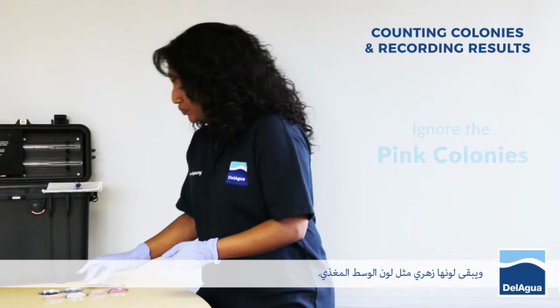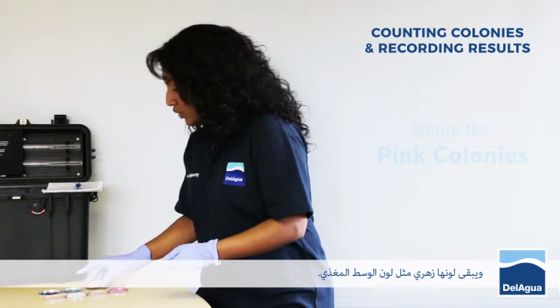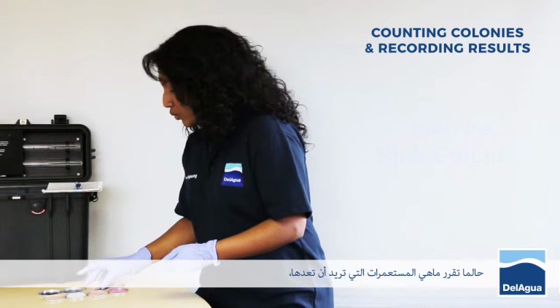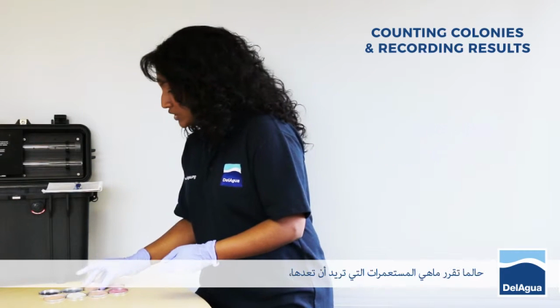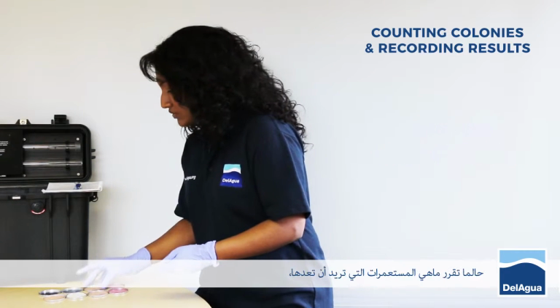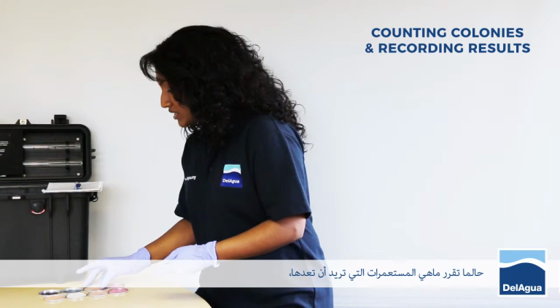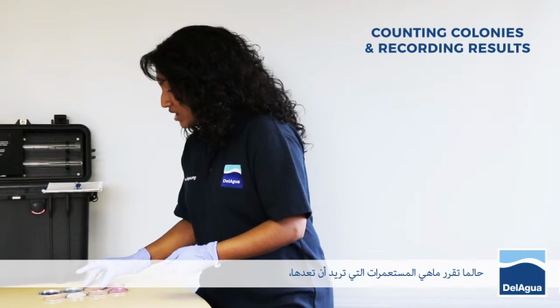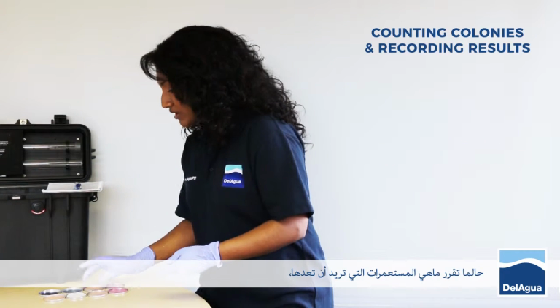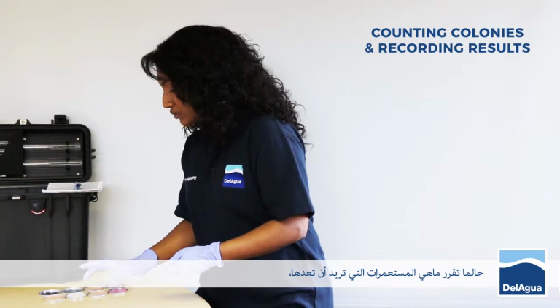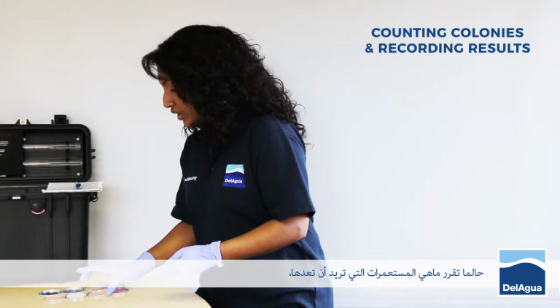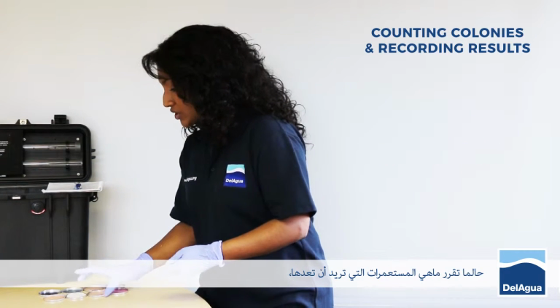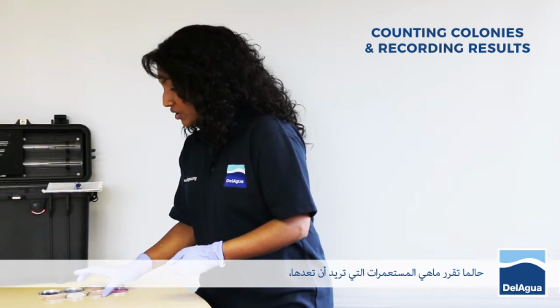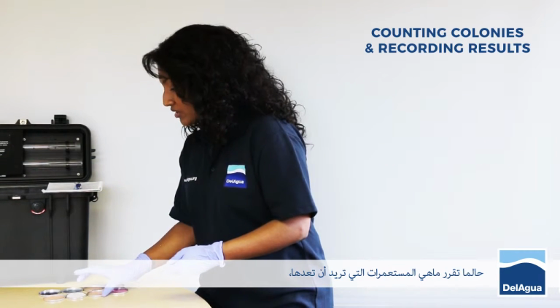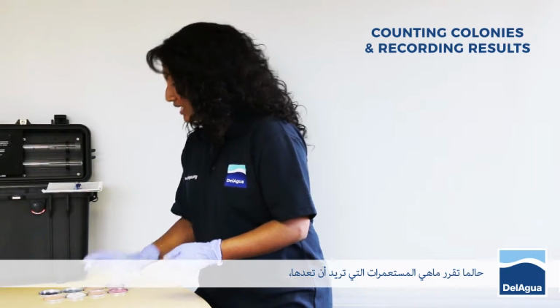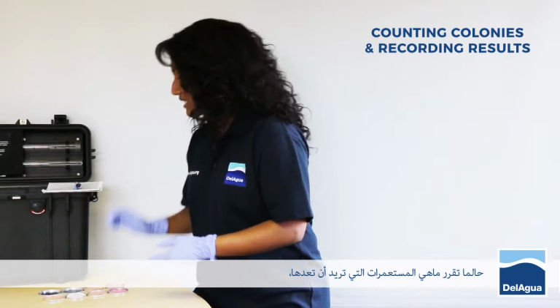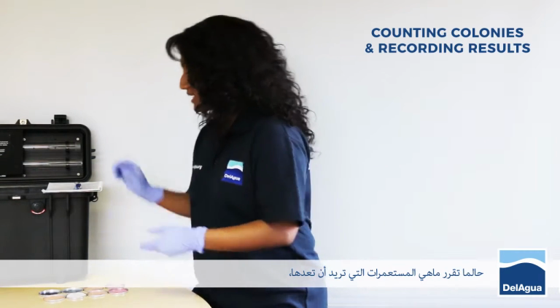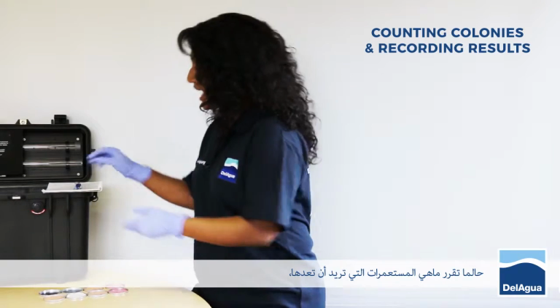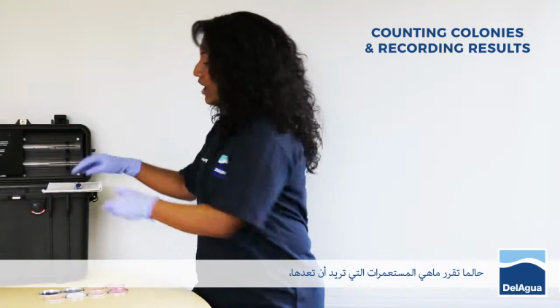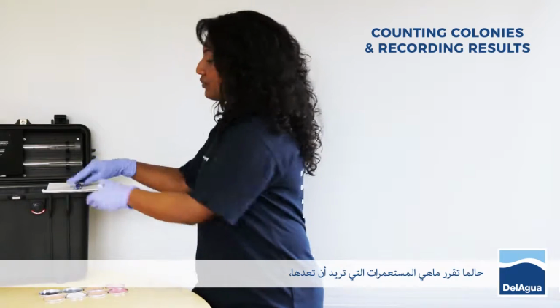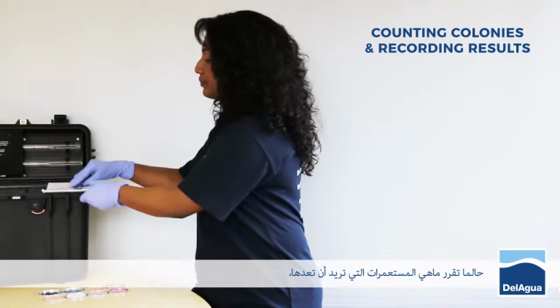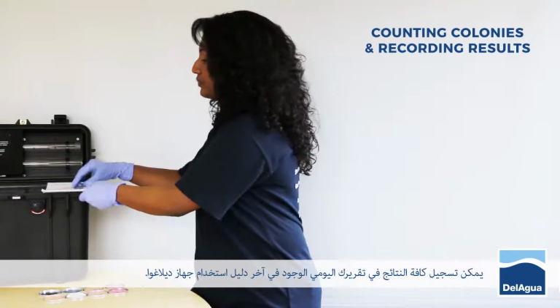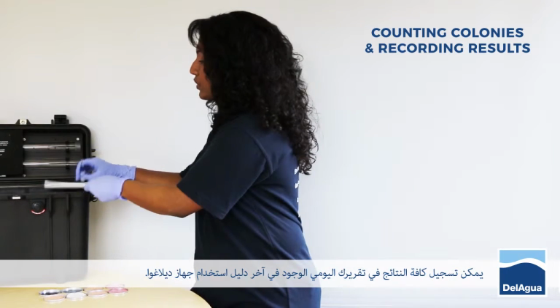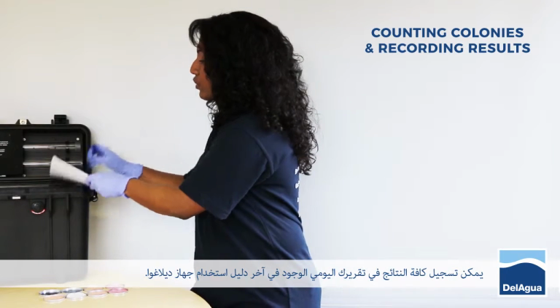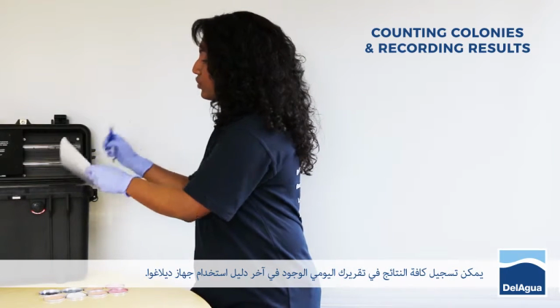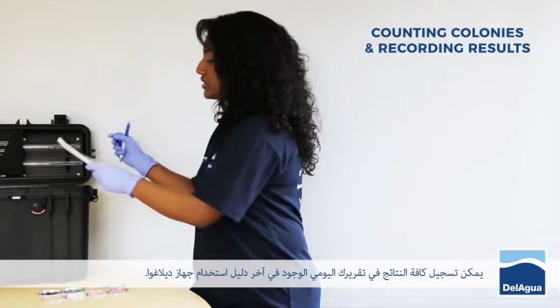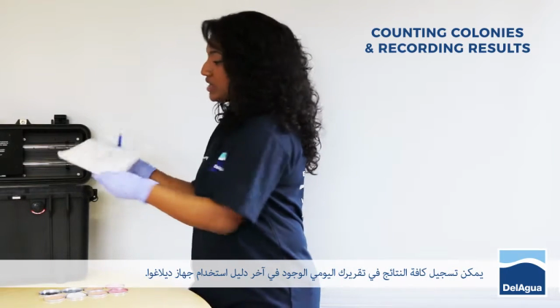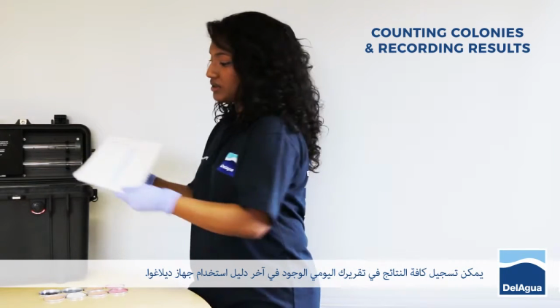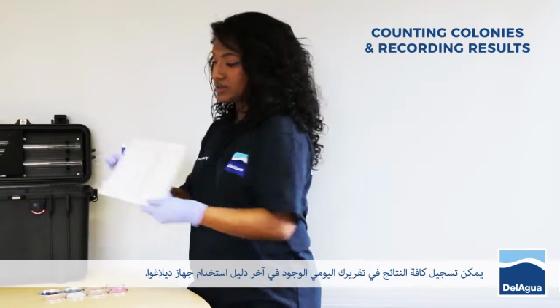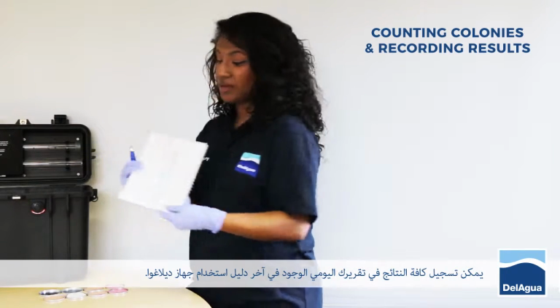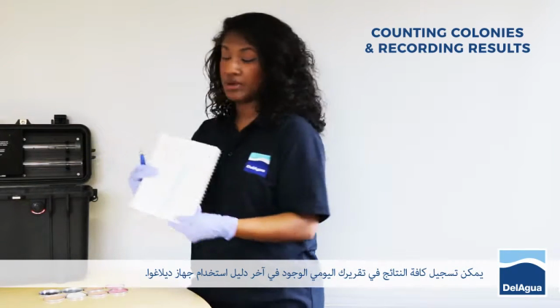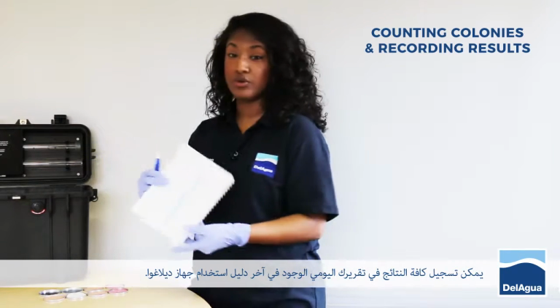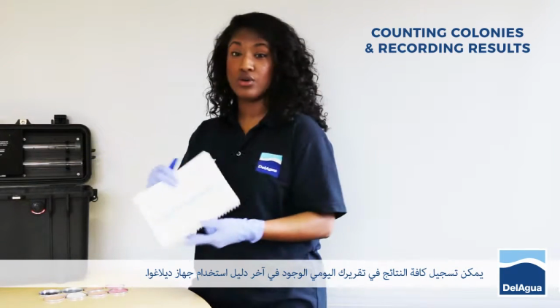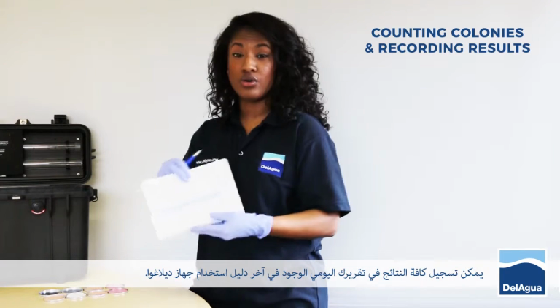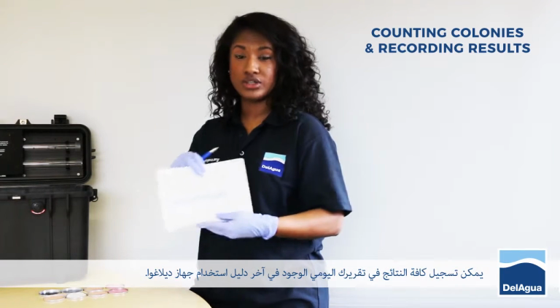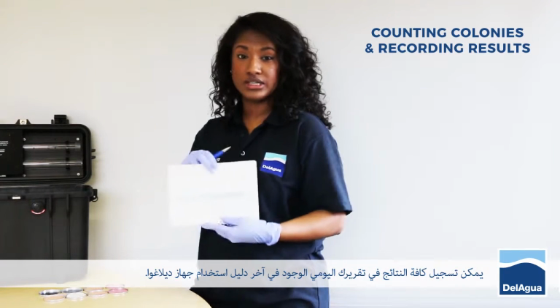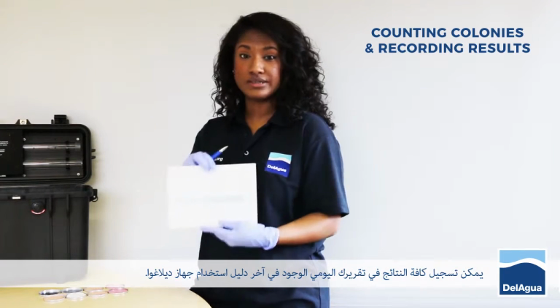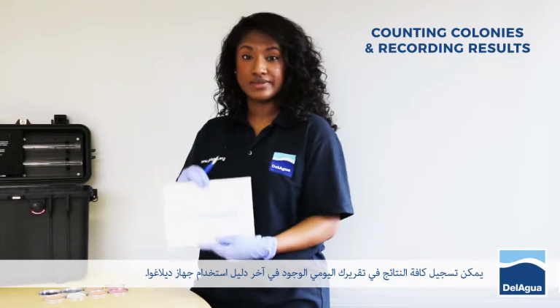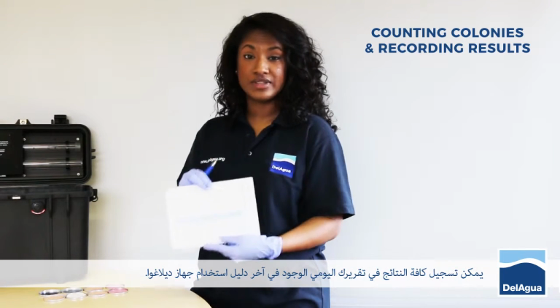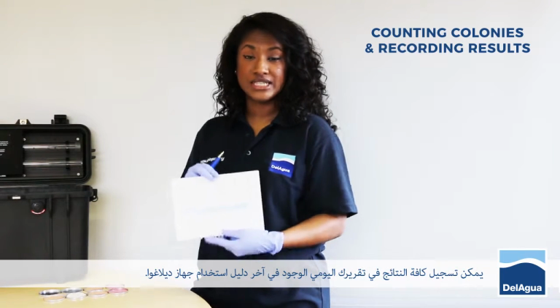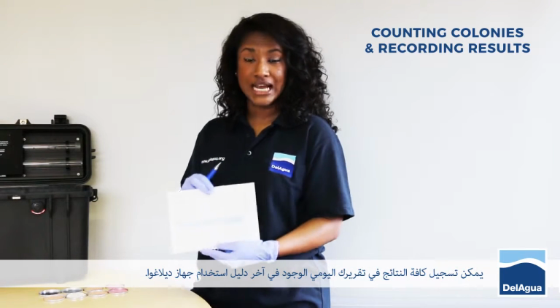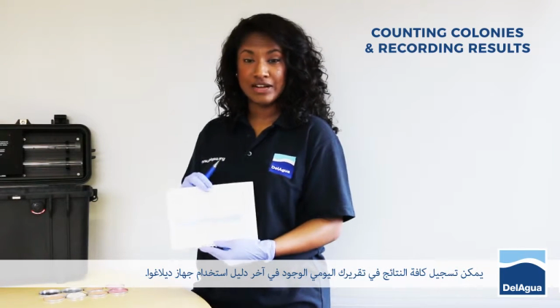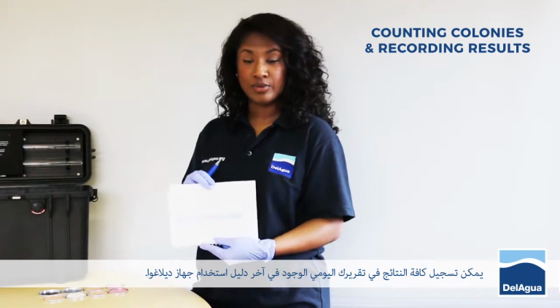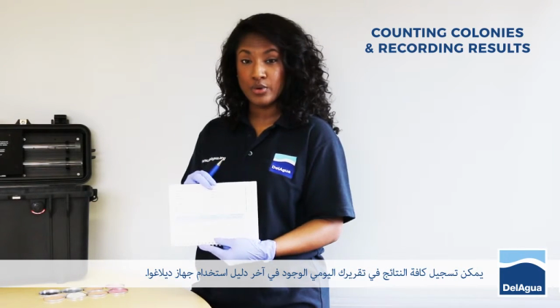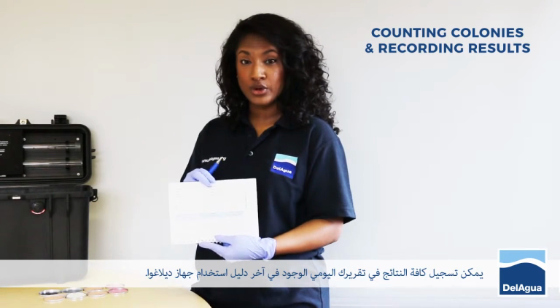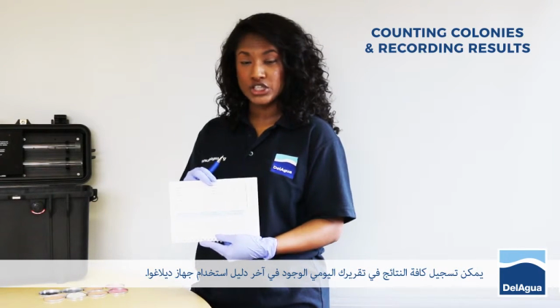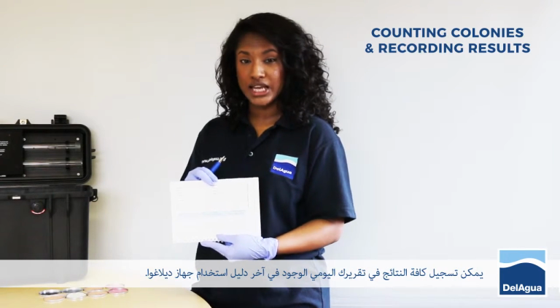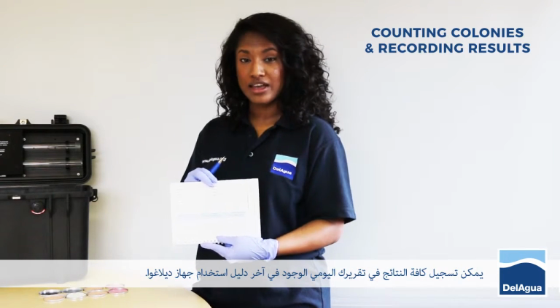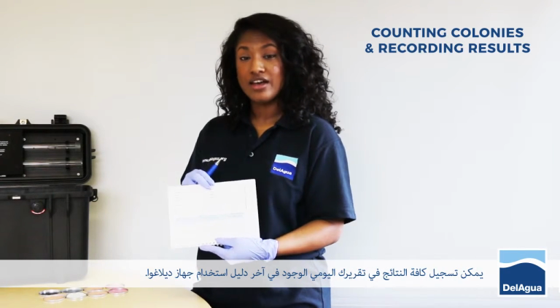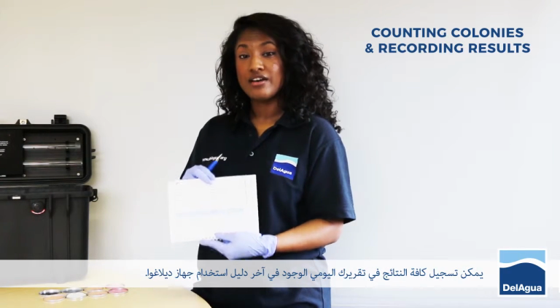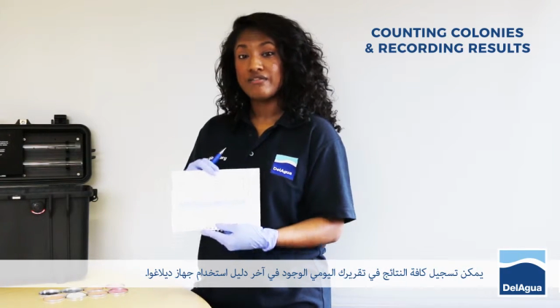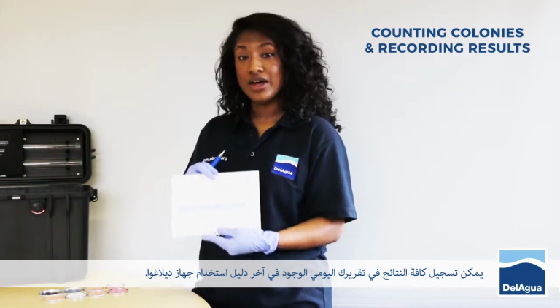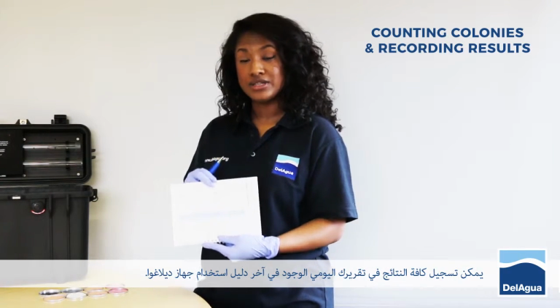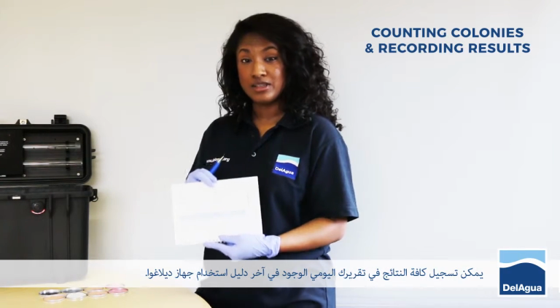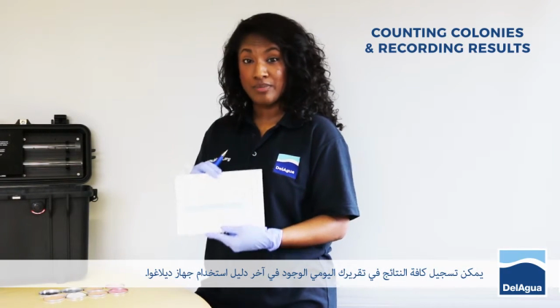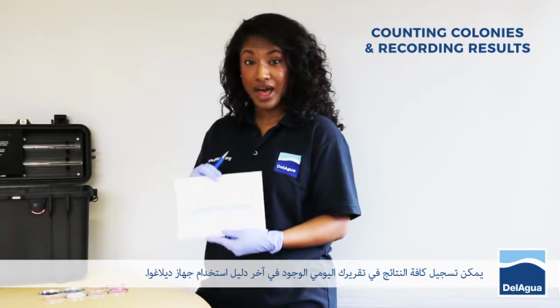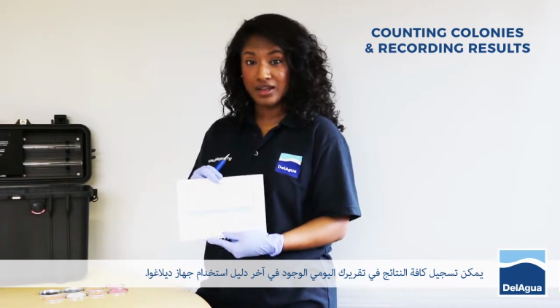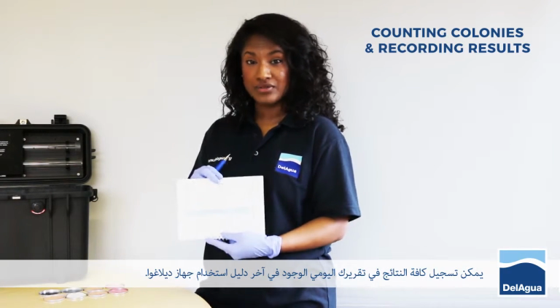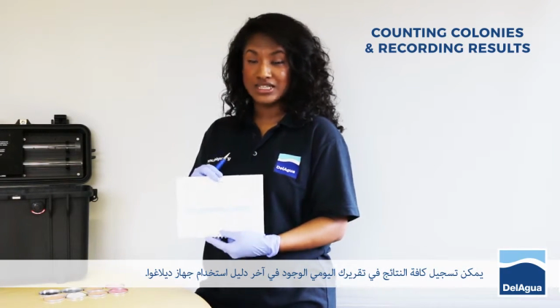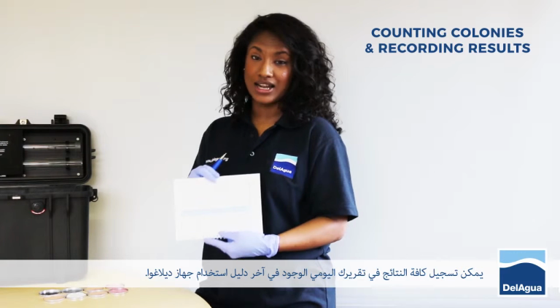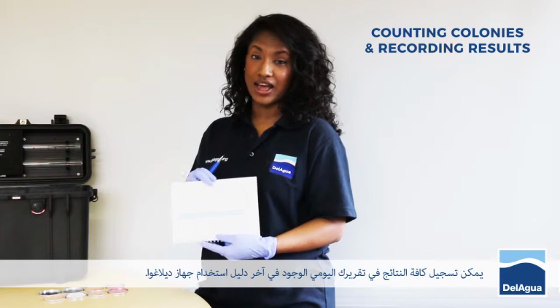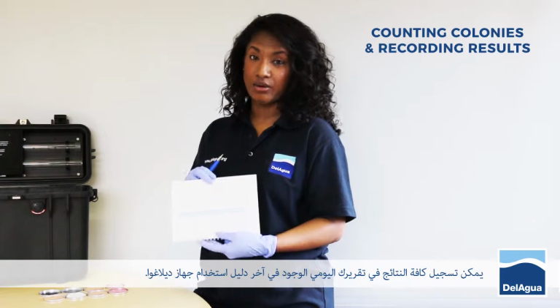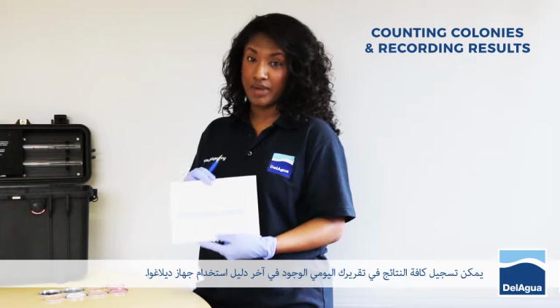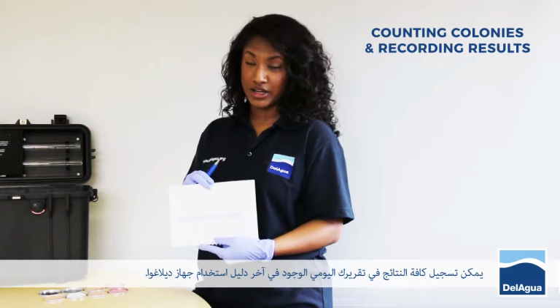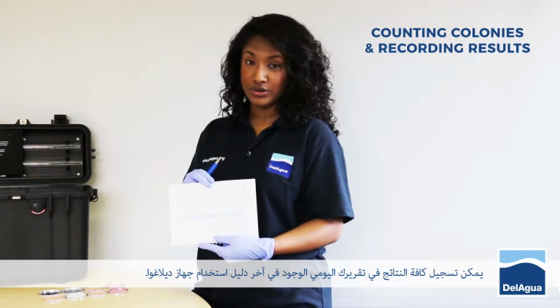Once you've decided which colonies to count, all results can be recorded in the daily report sheet found in the back of the DeLagwa manual.